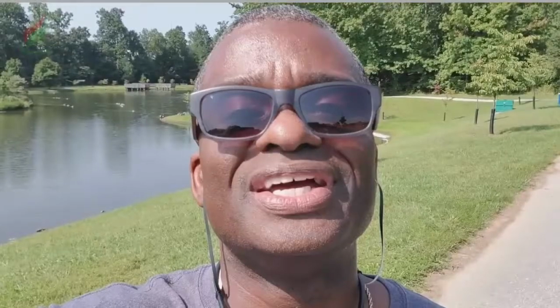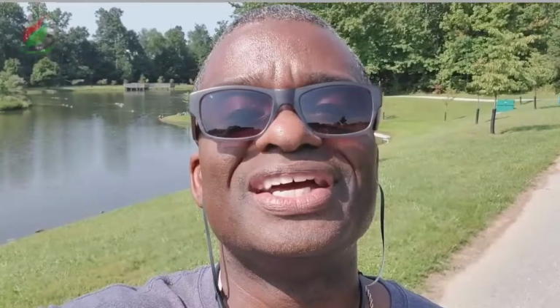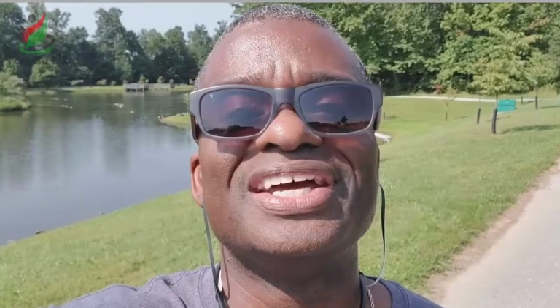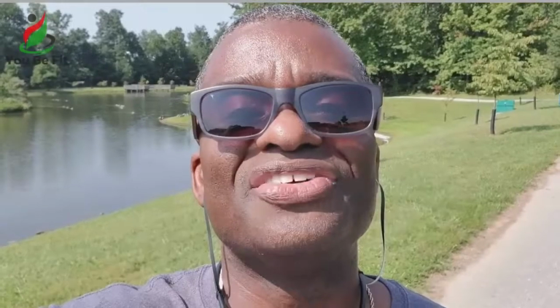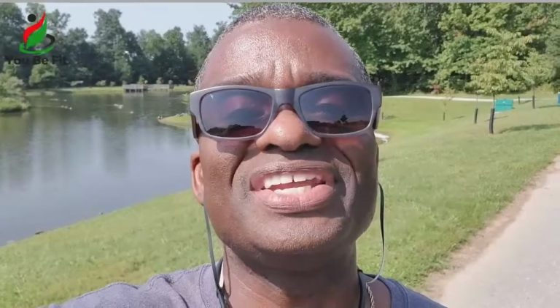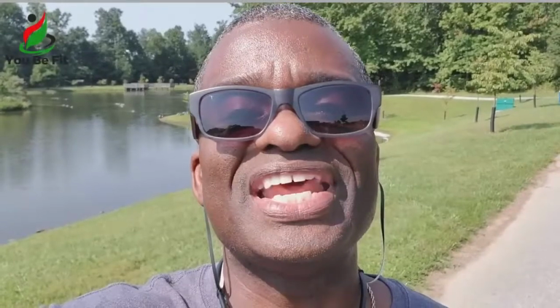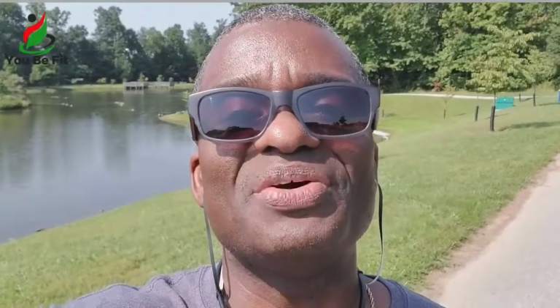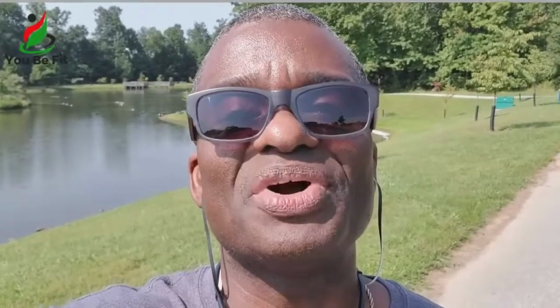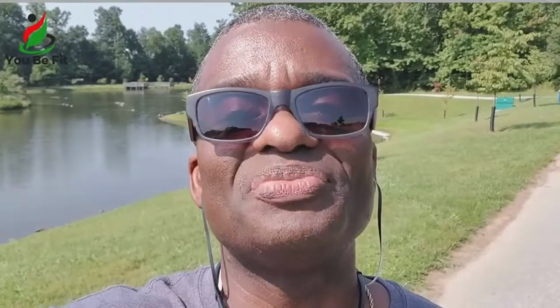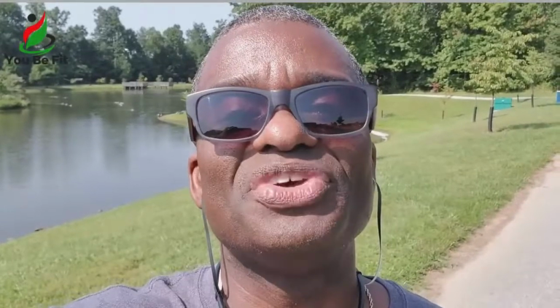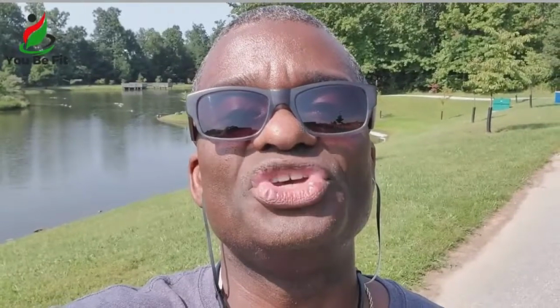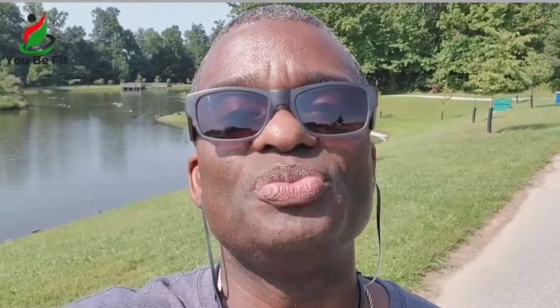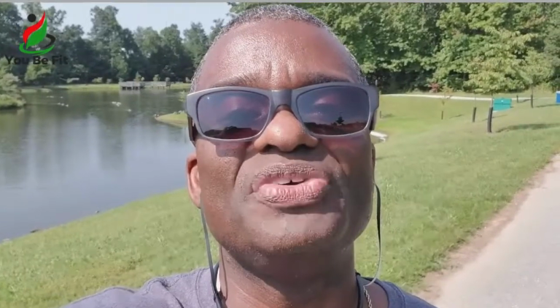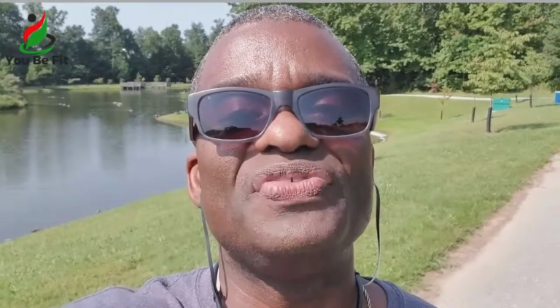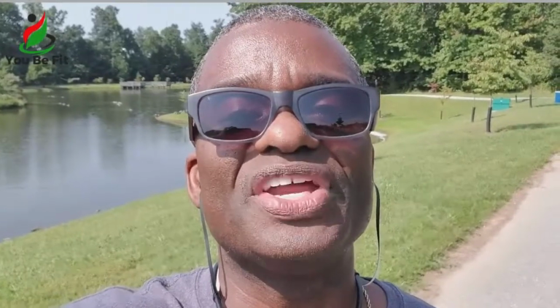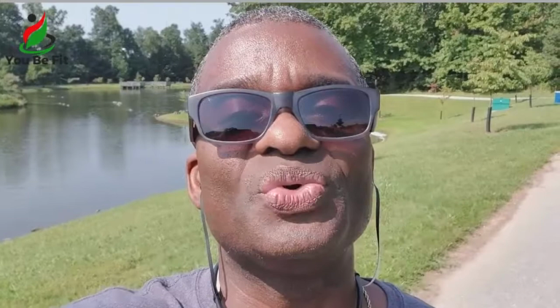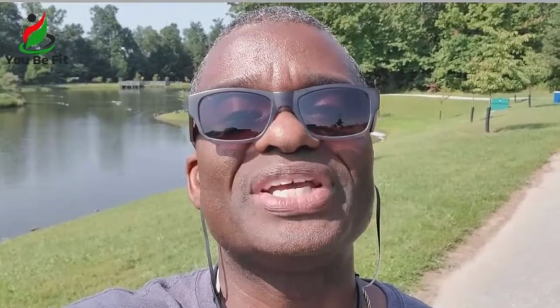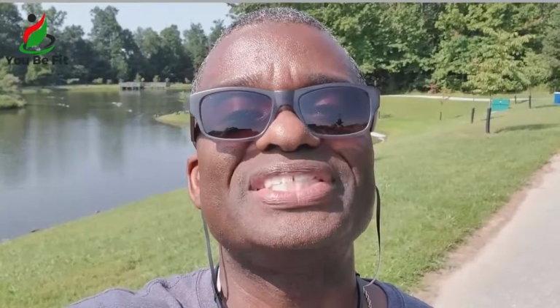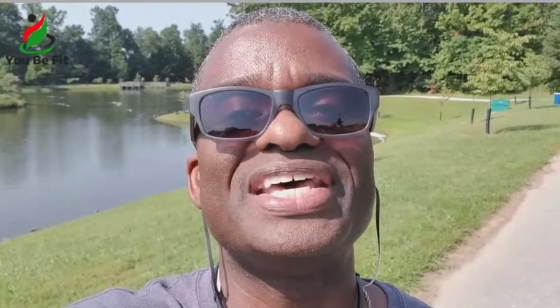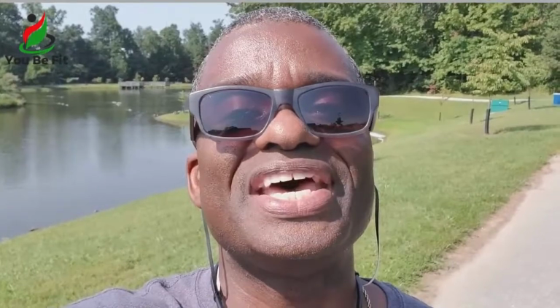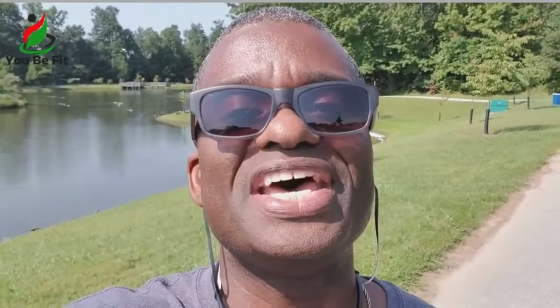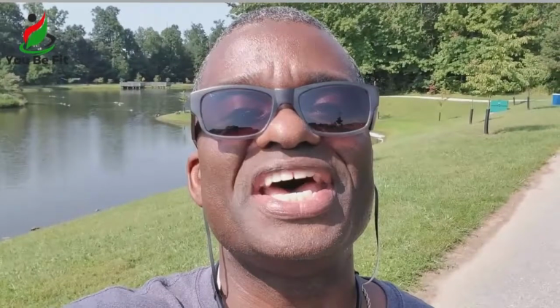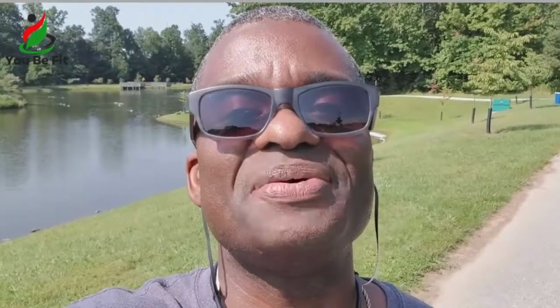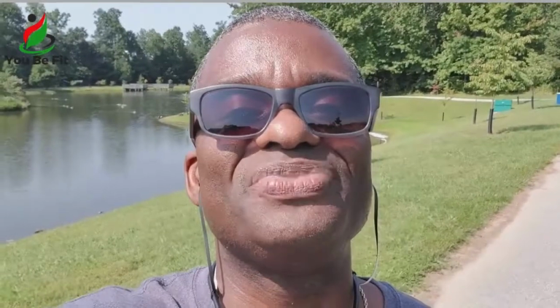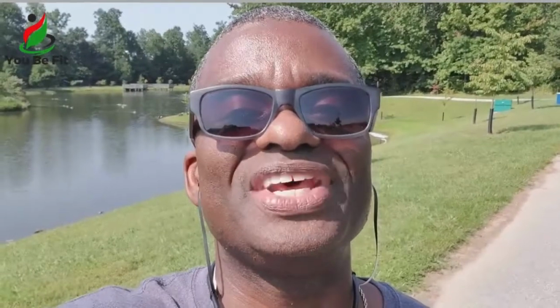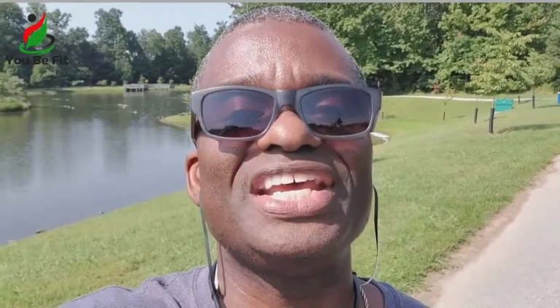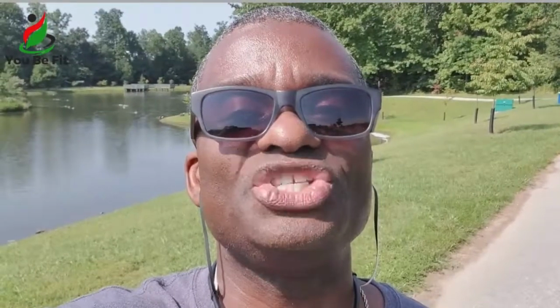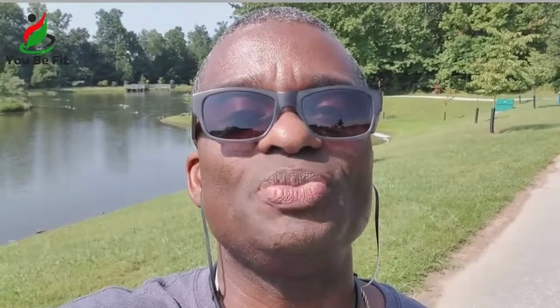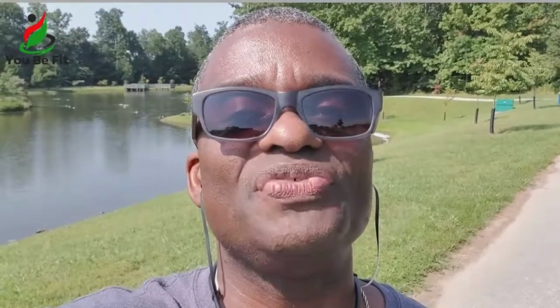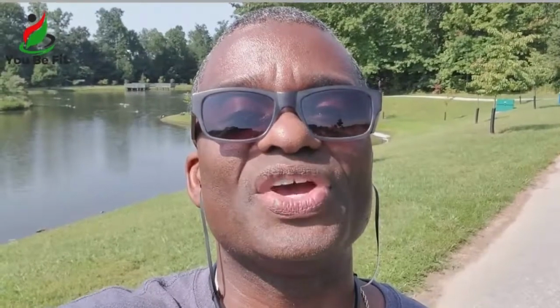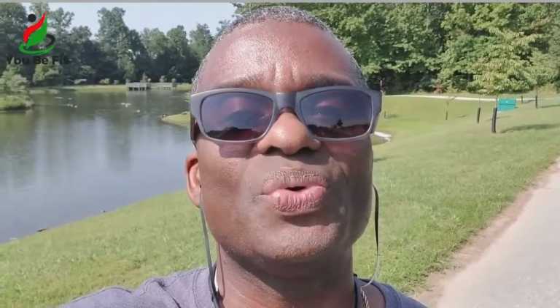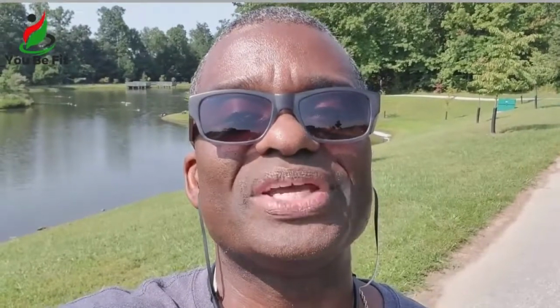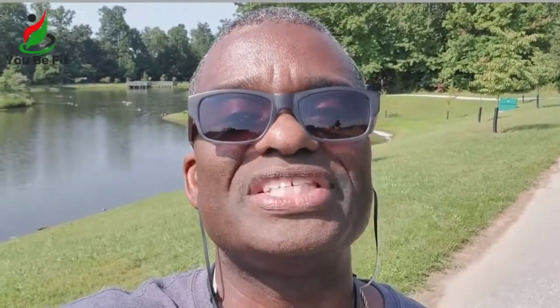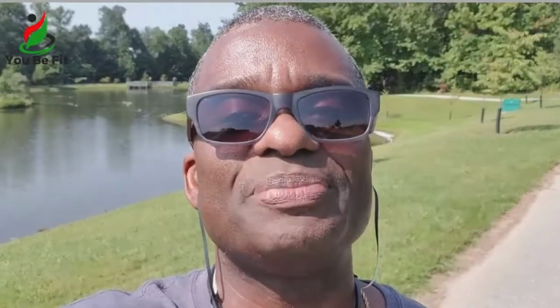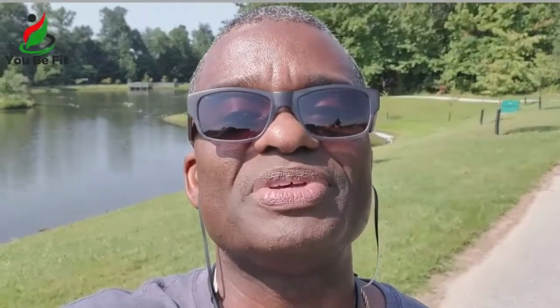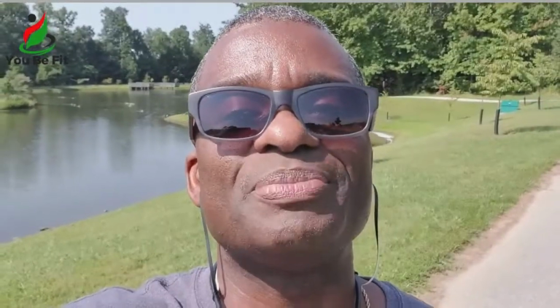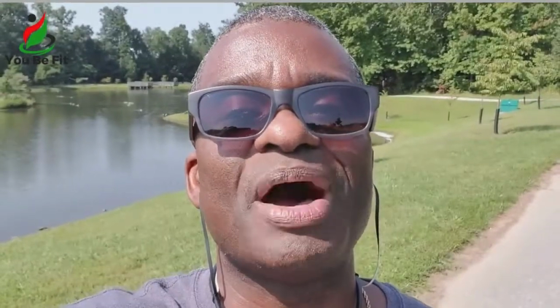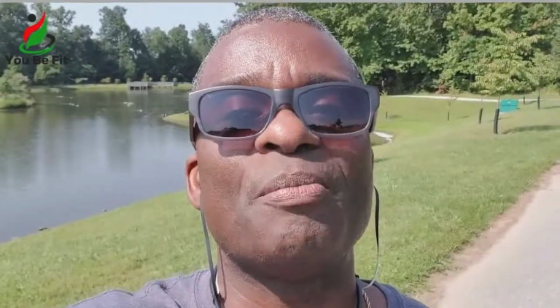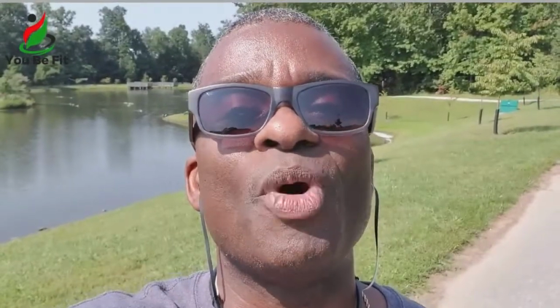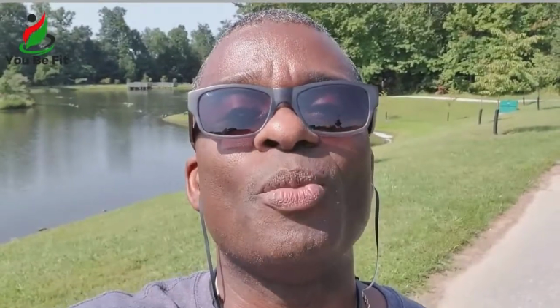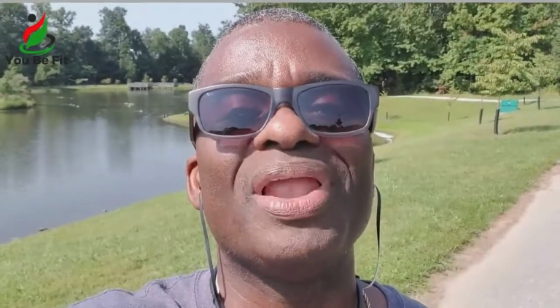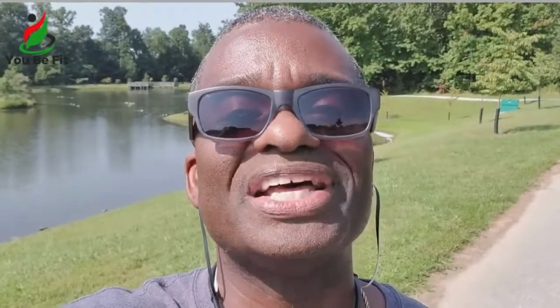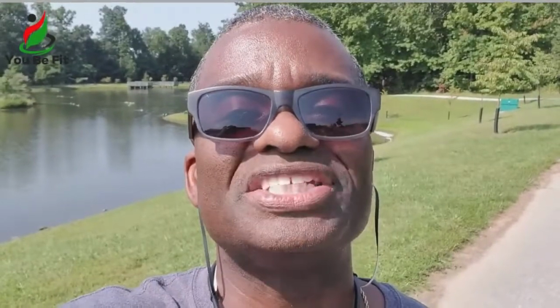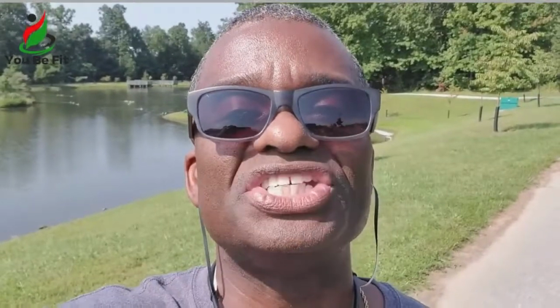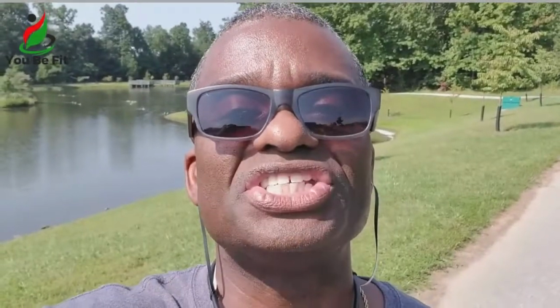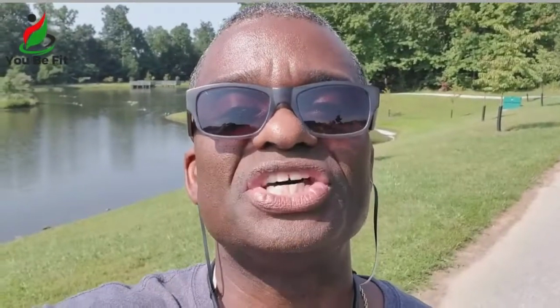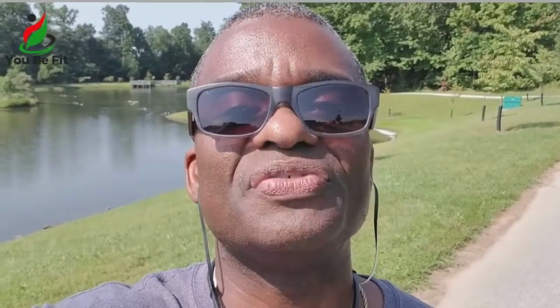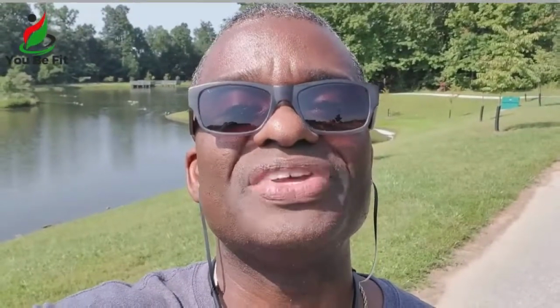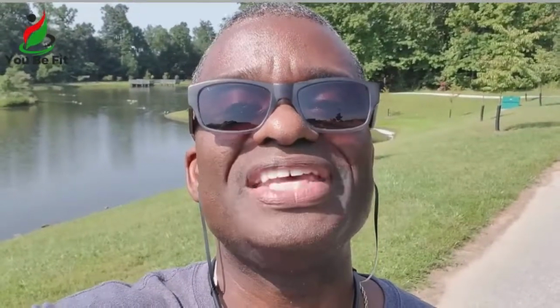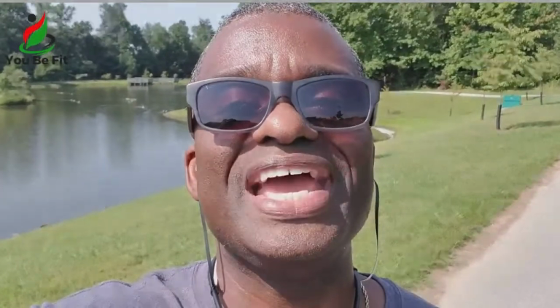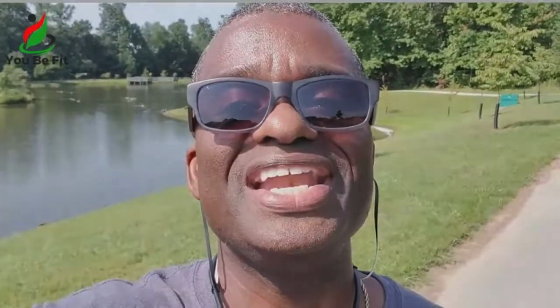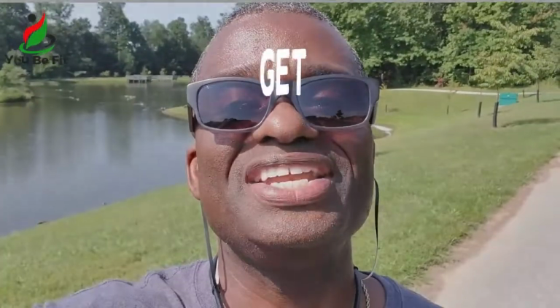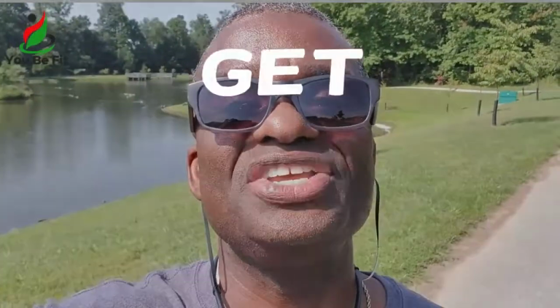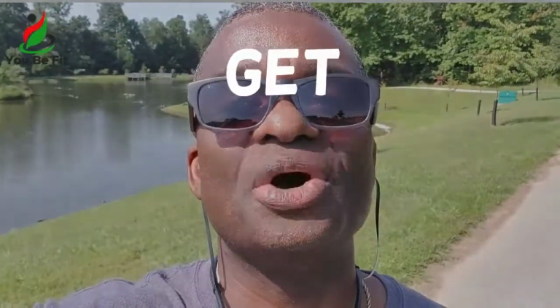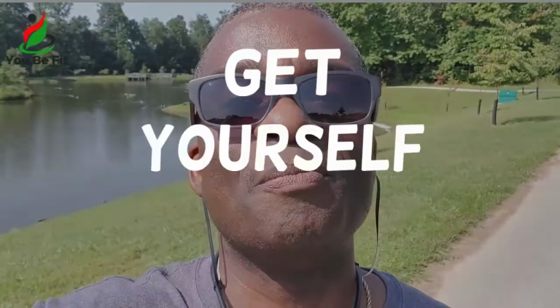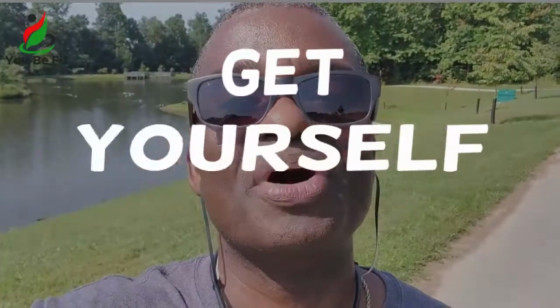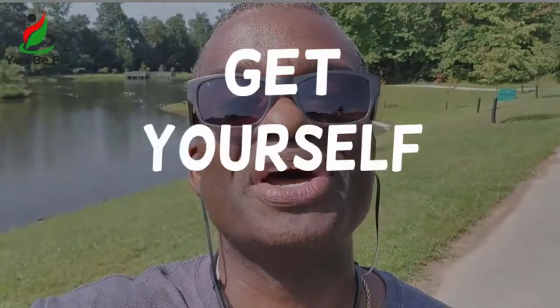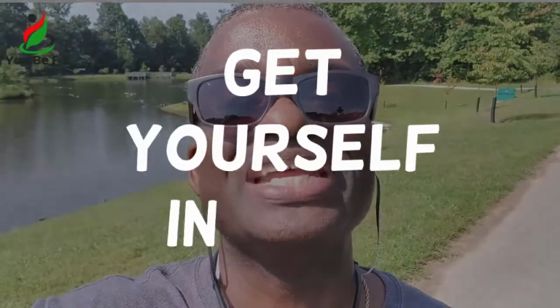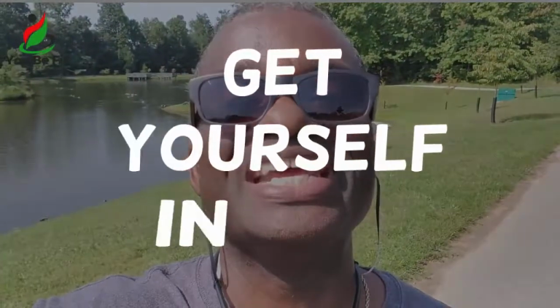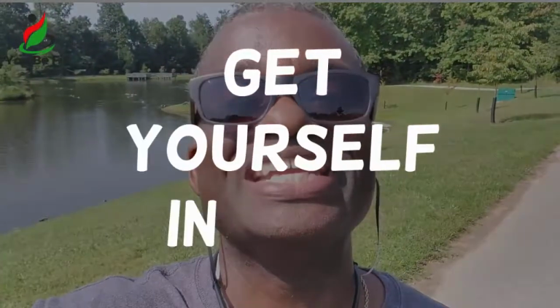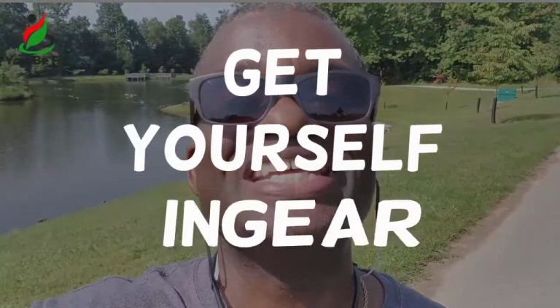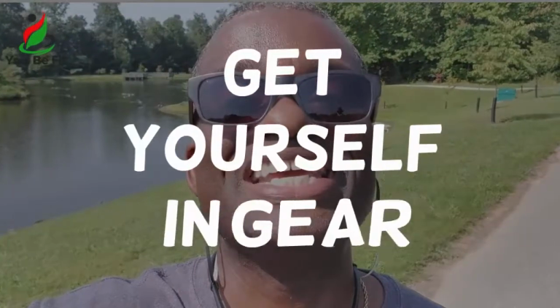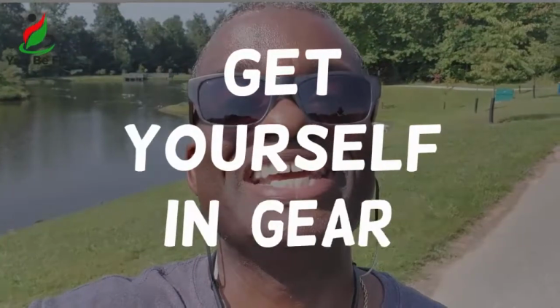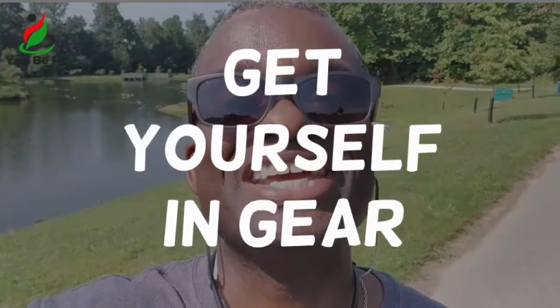Great day, welcome to your UB Fit Quick Tip. Today's UB Fit Quick Tip is about mobilizing yourself, getting your butt in gear.